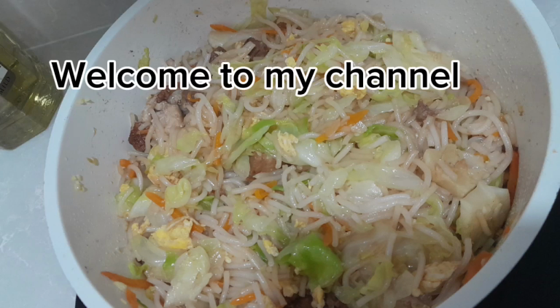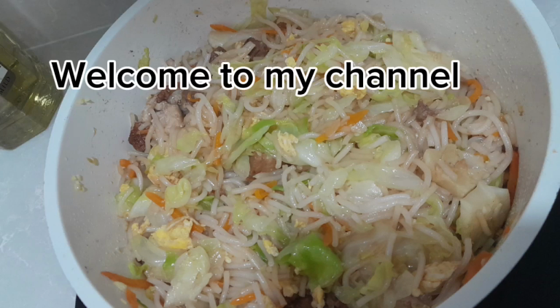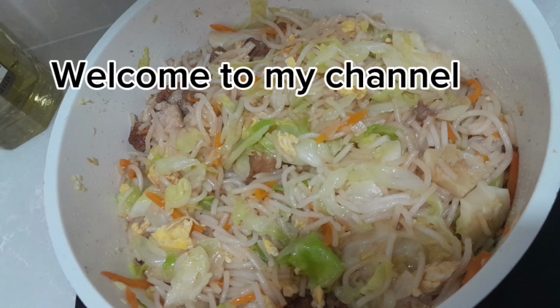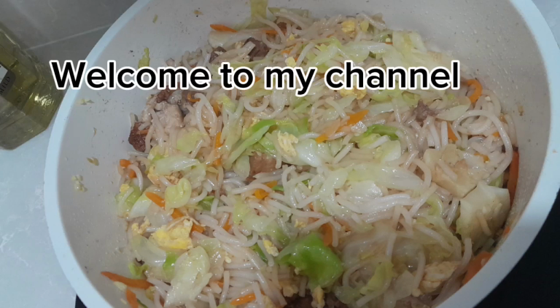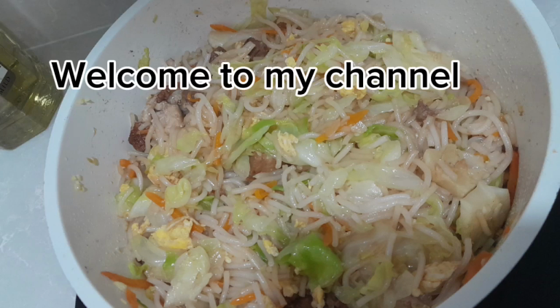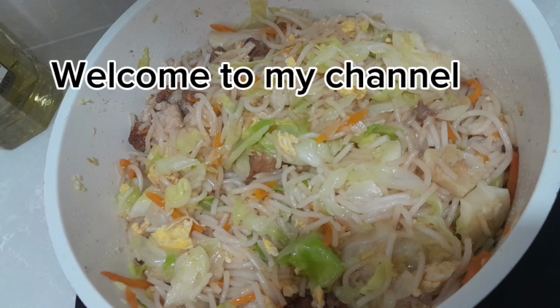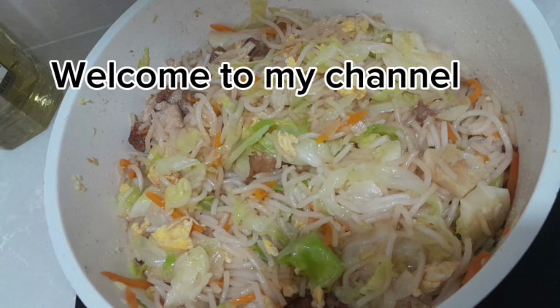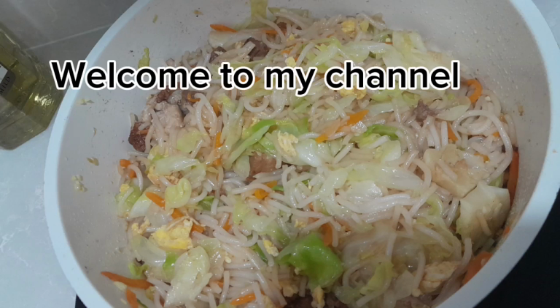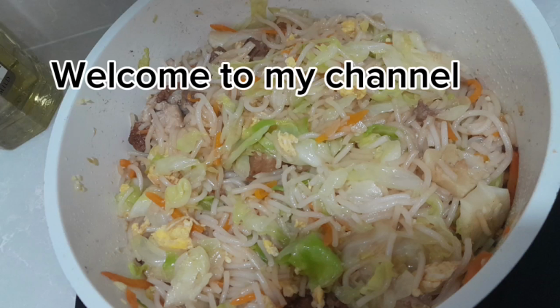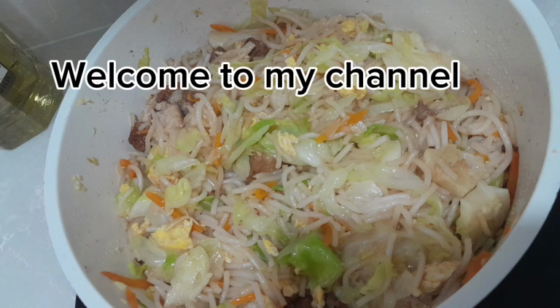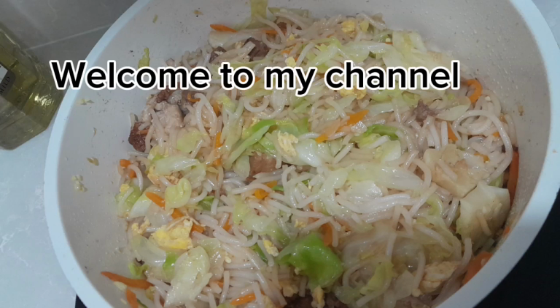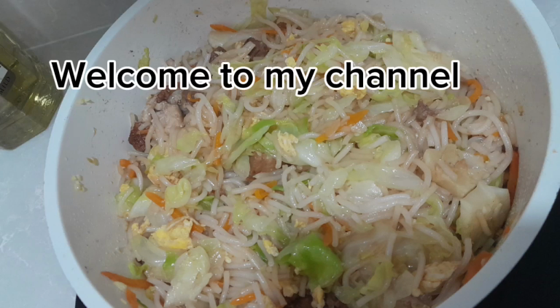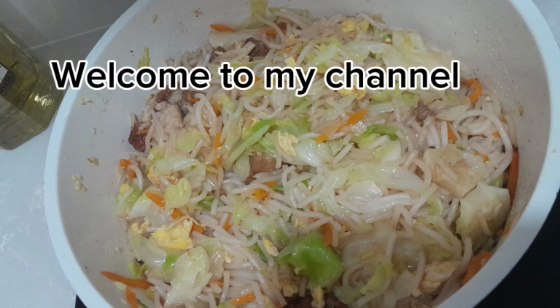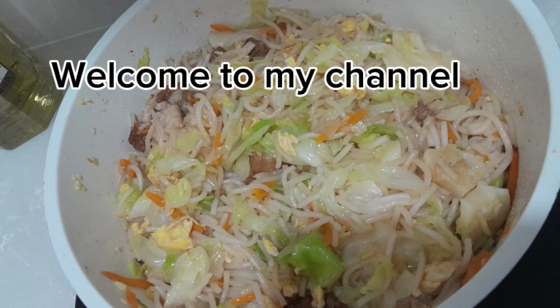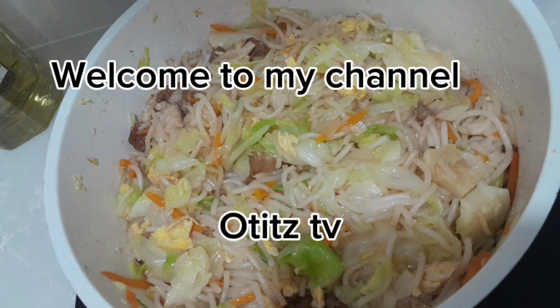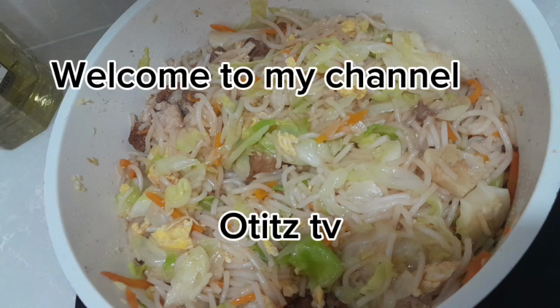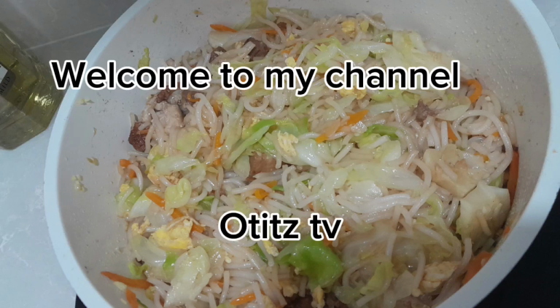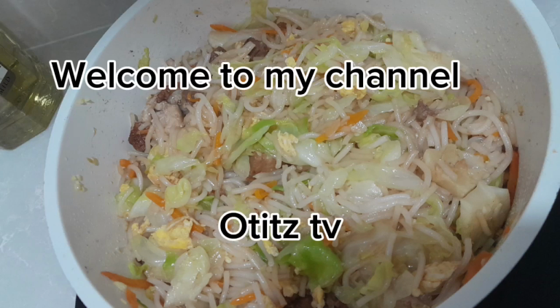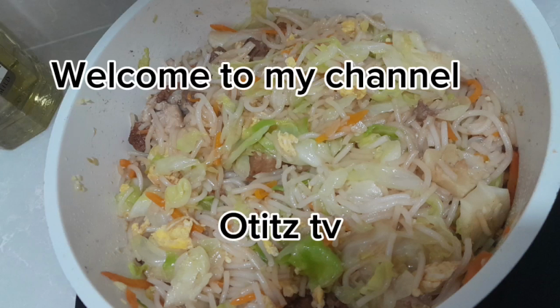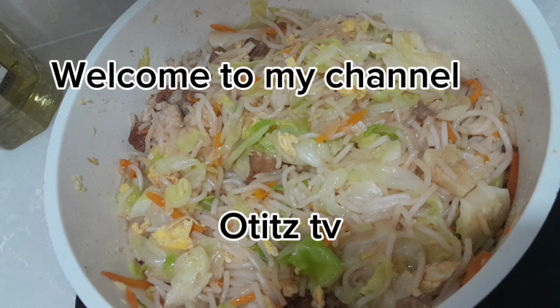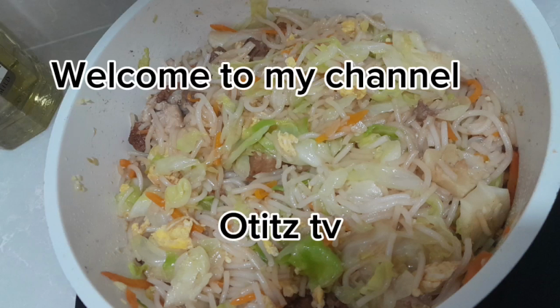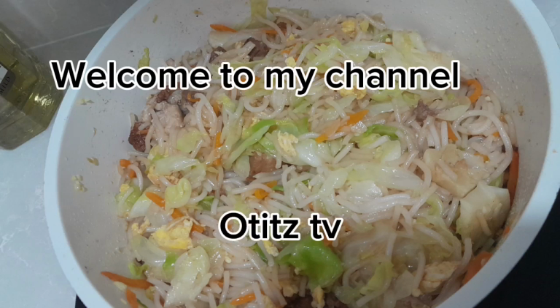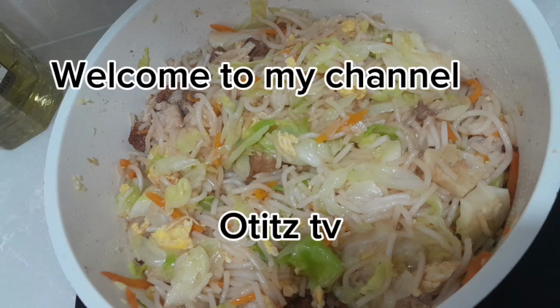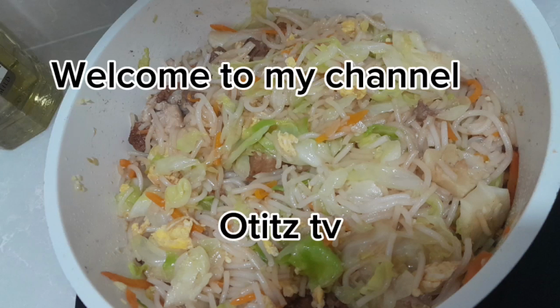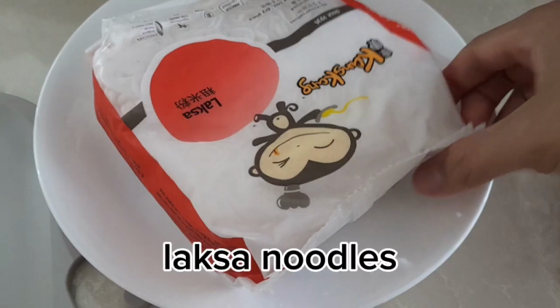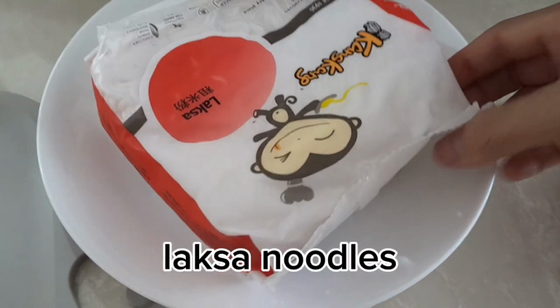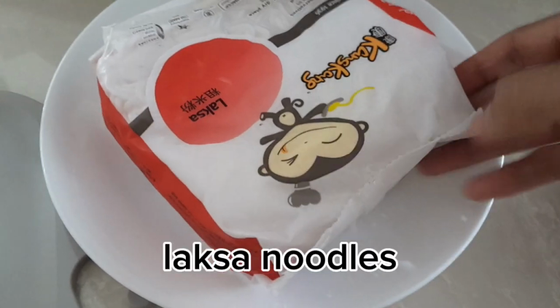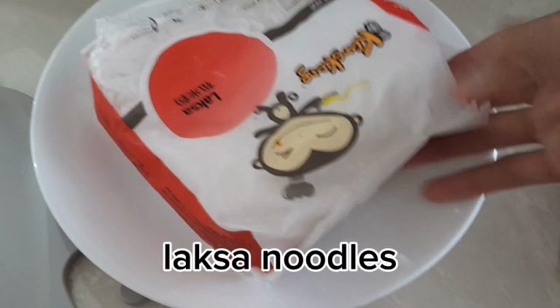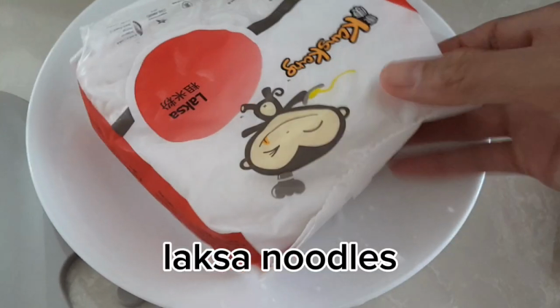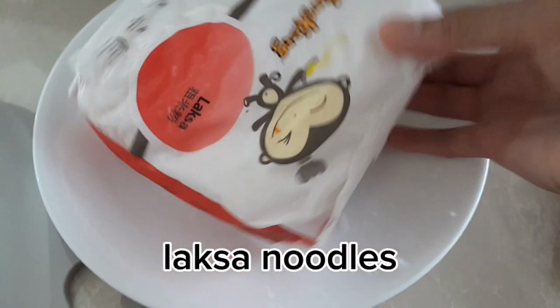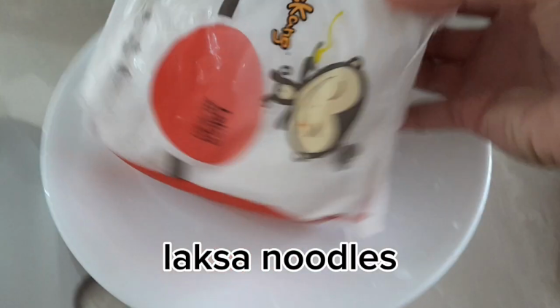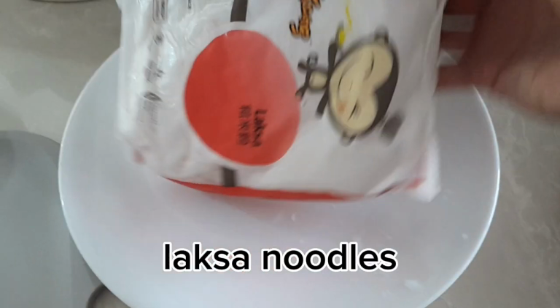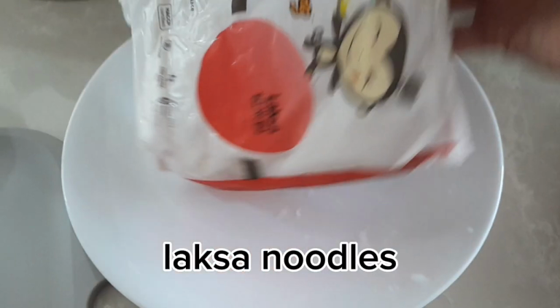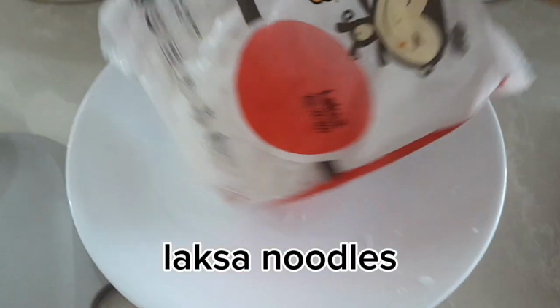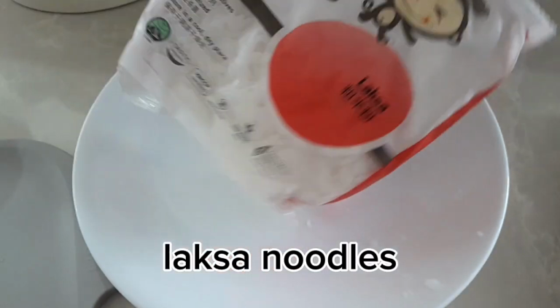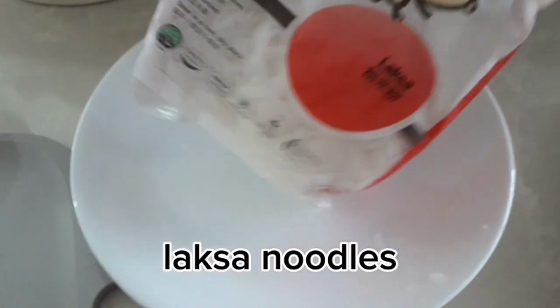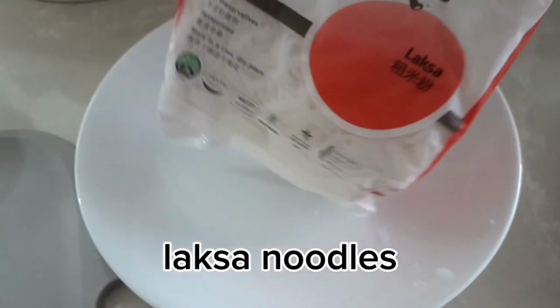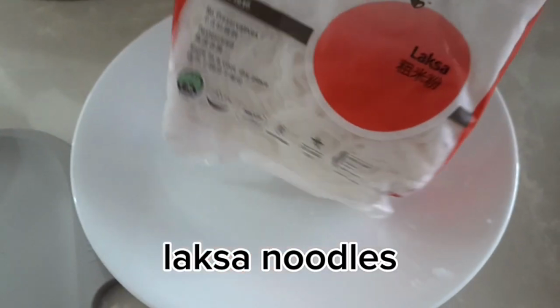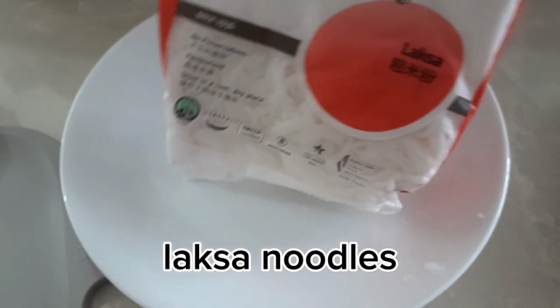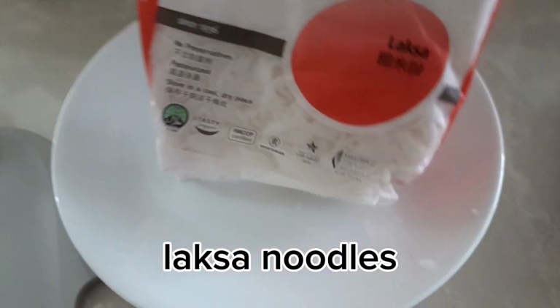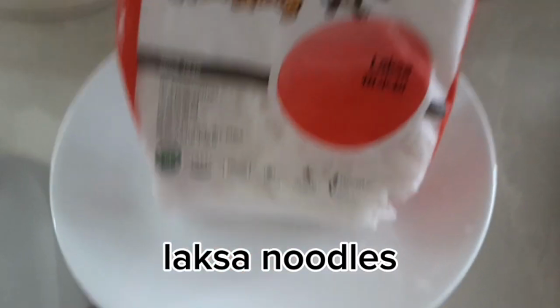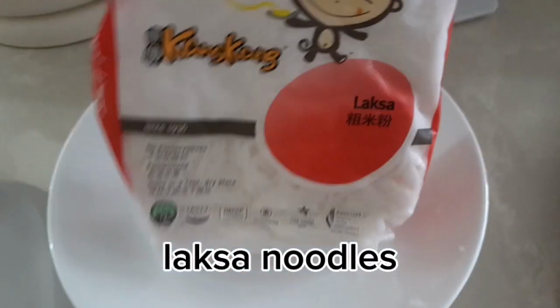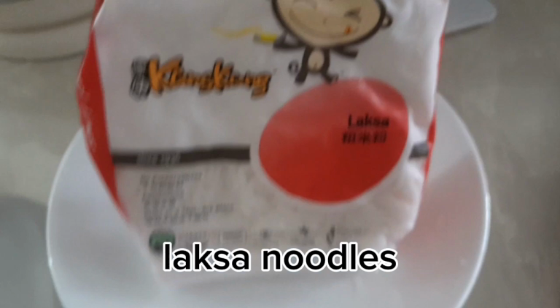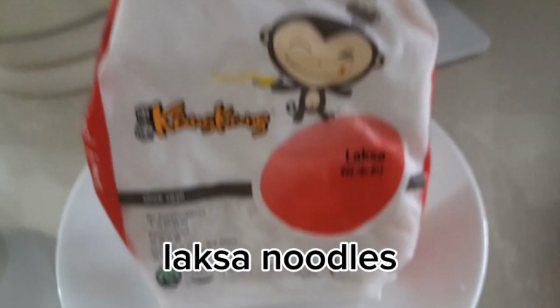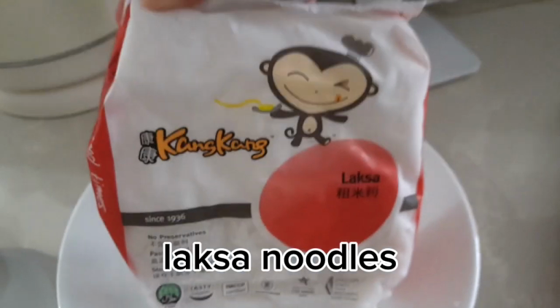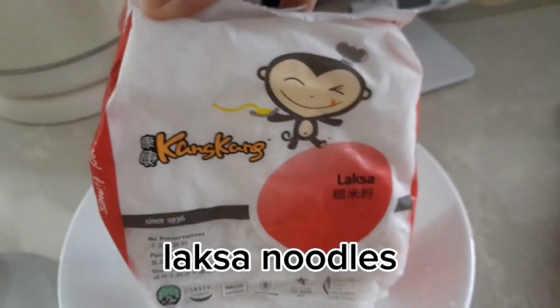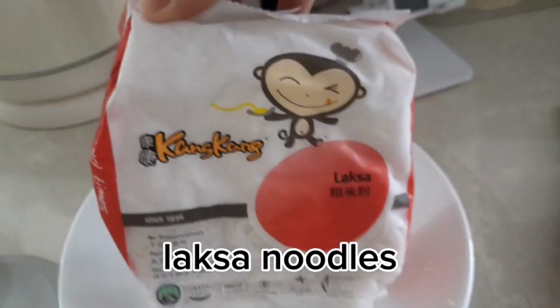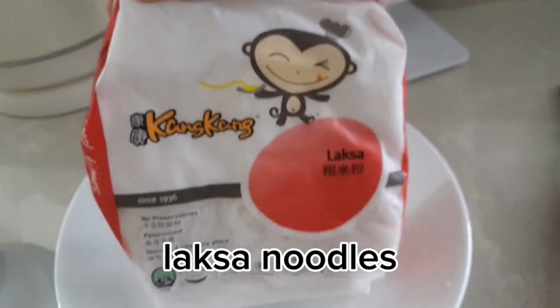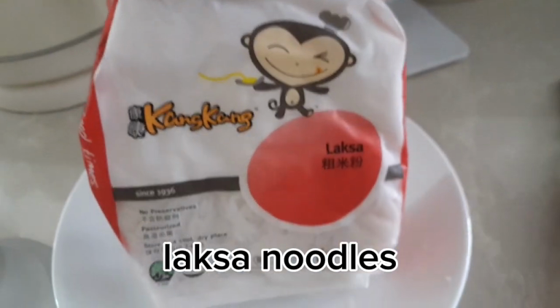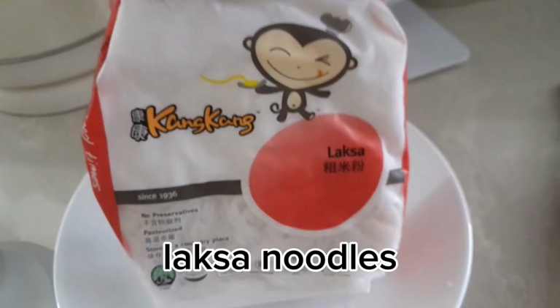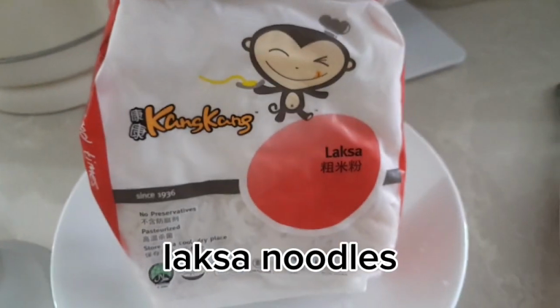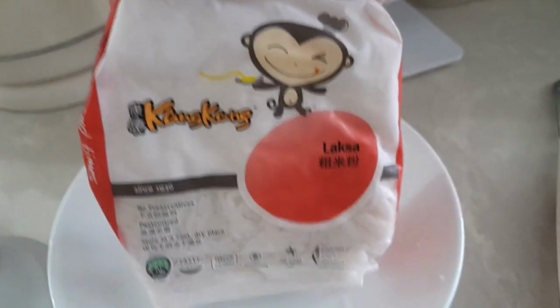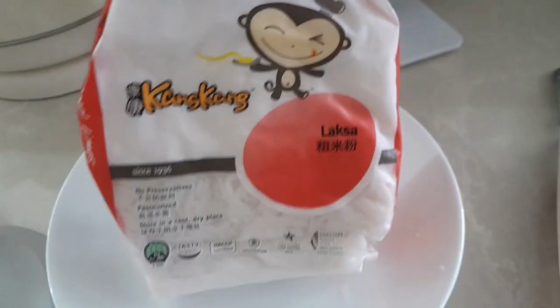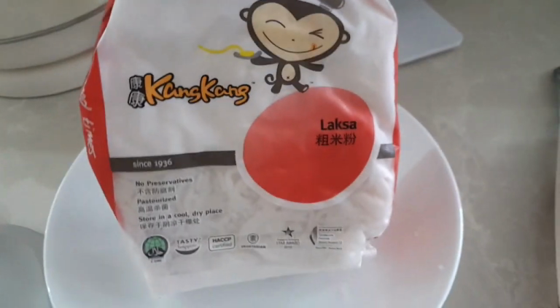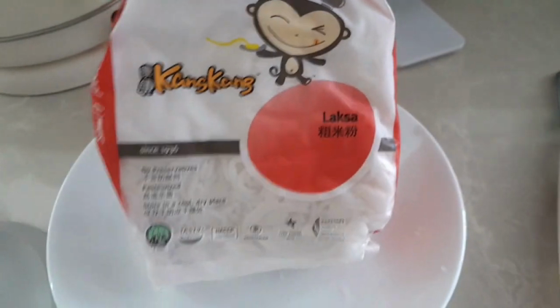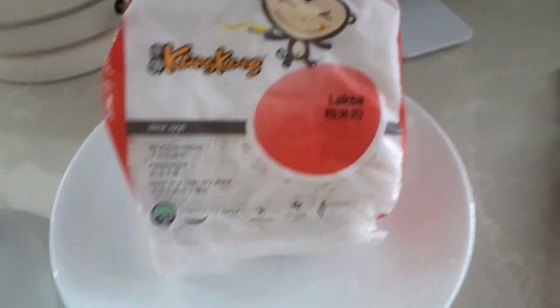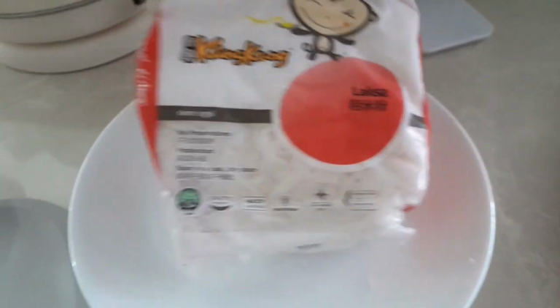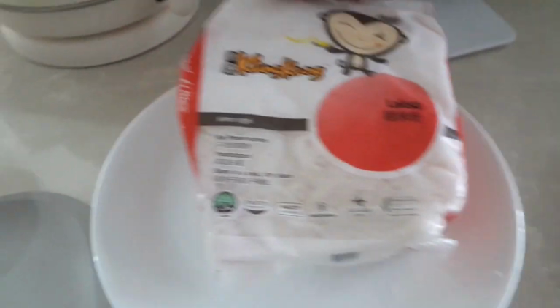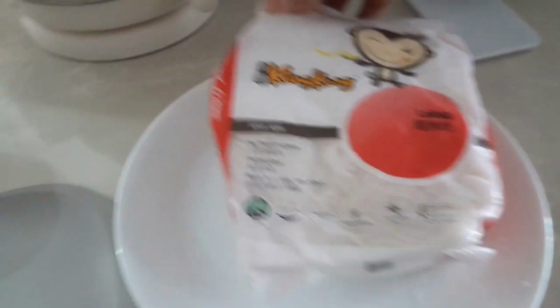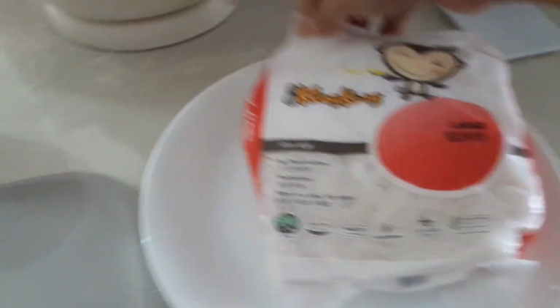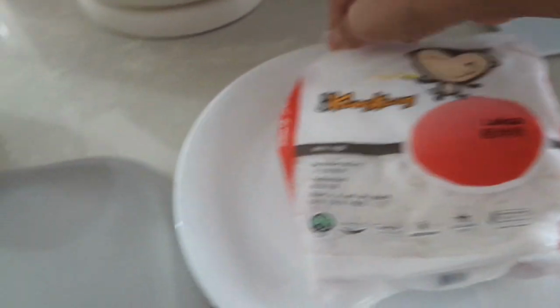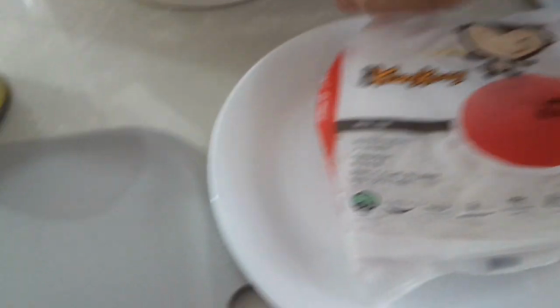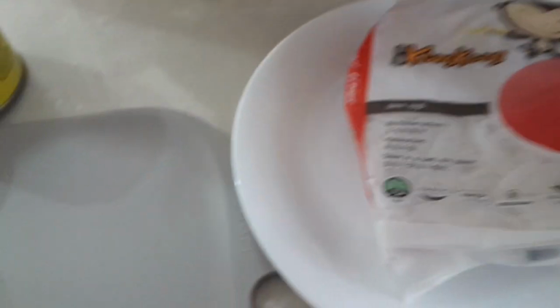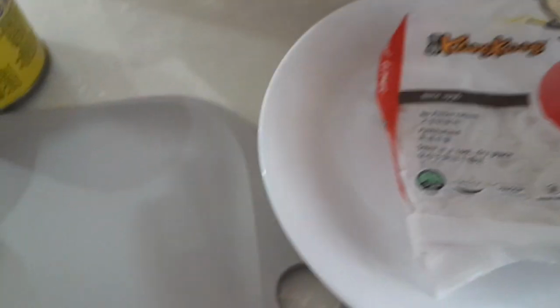Hello everyone, welcome to my channel. Today we're gonna cook fried noodles using laksa.